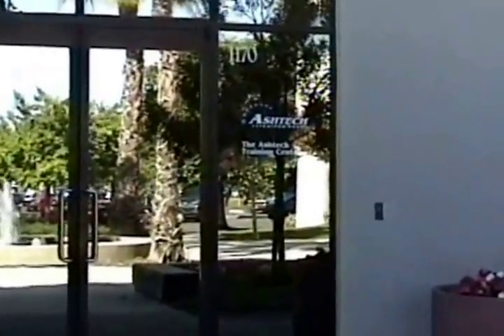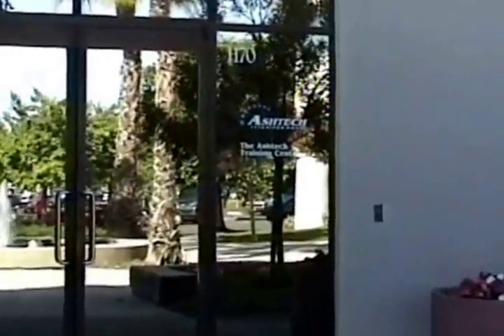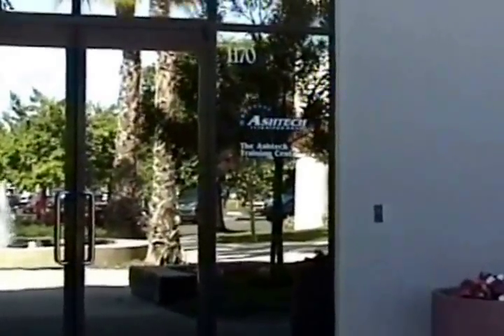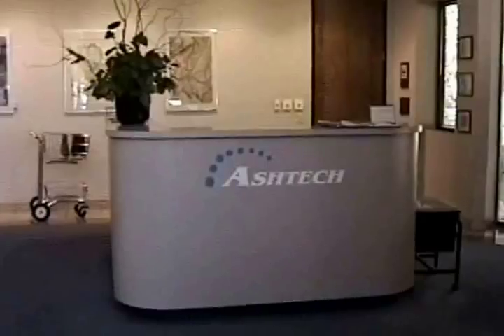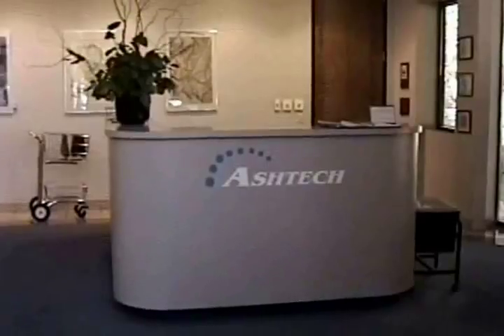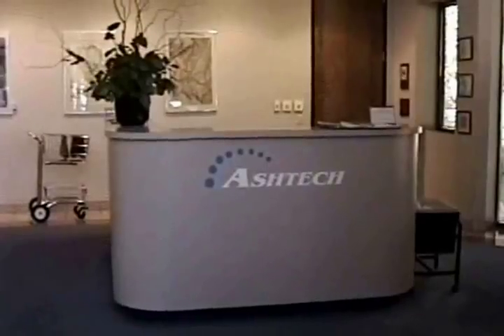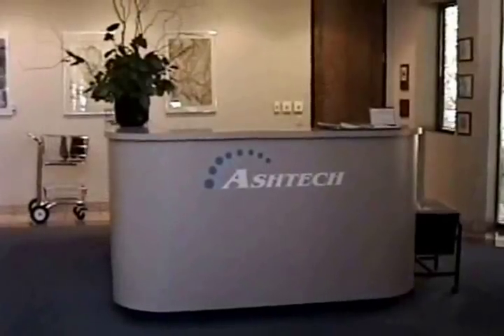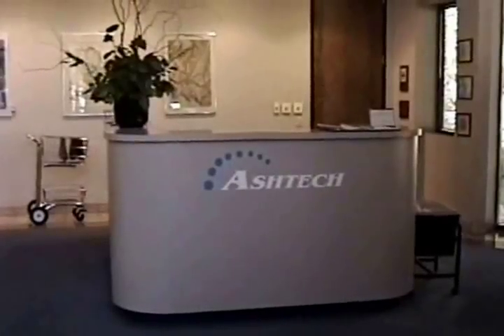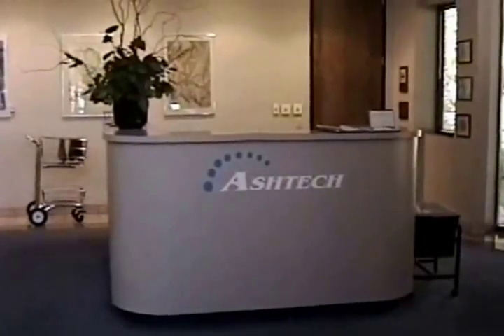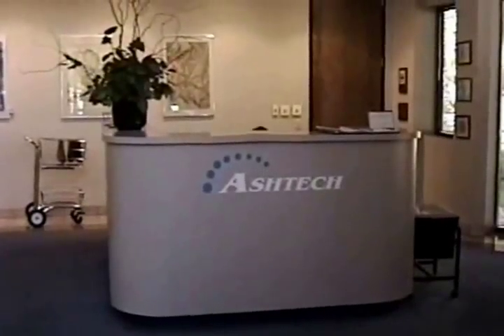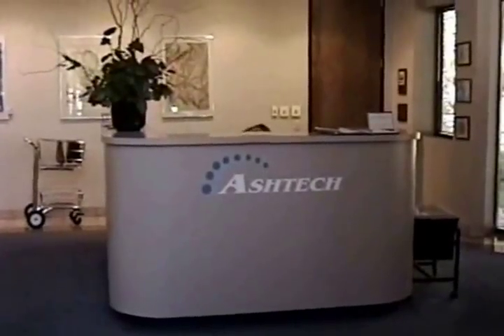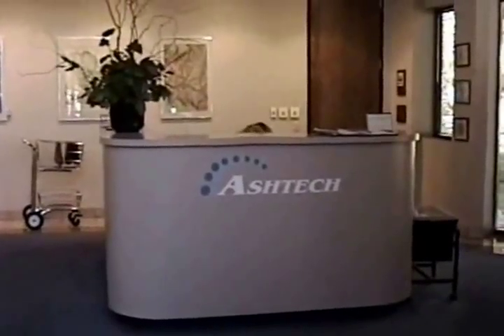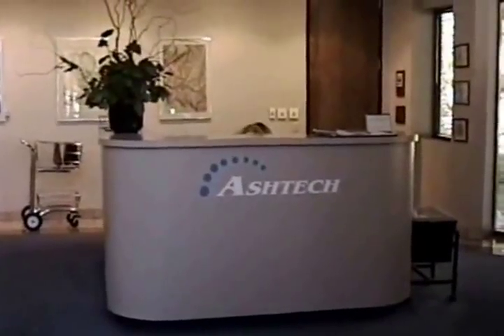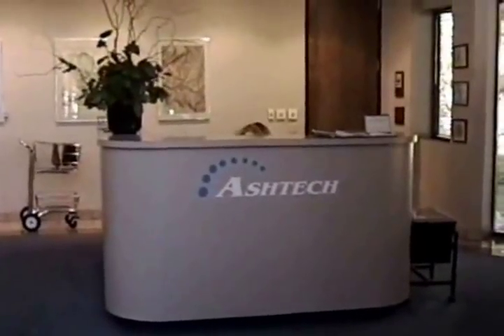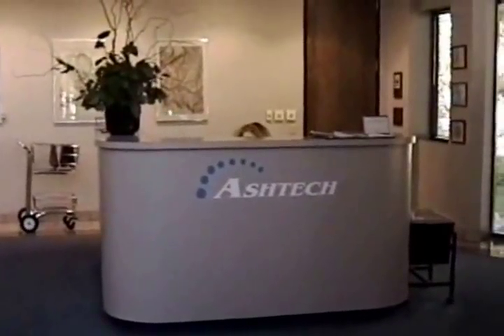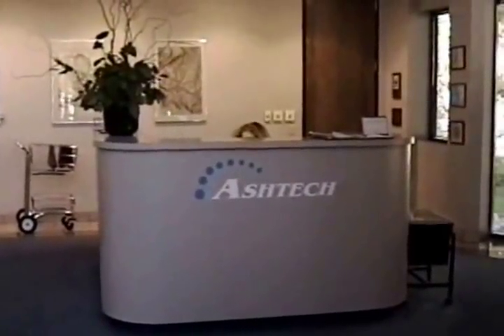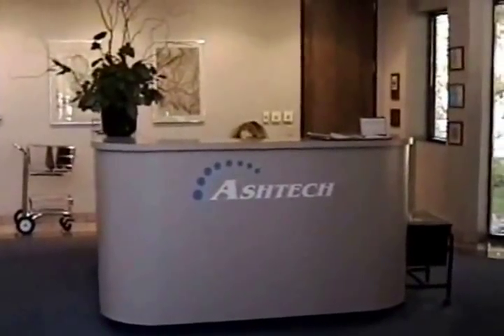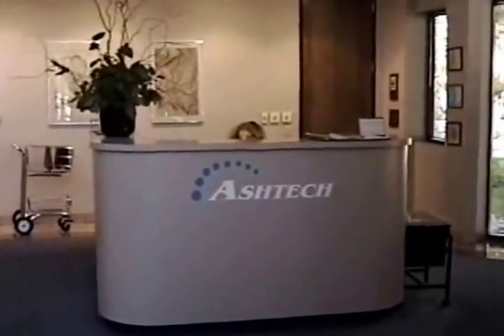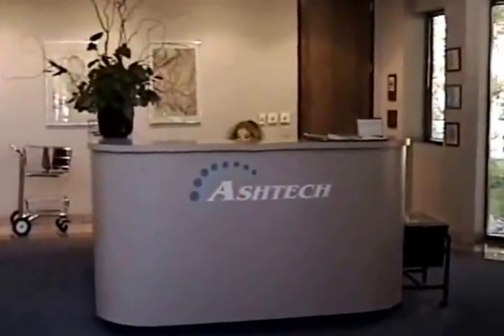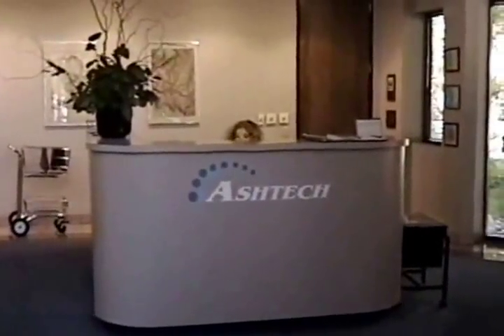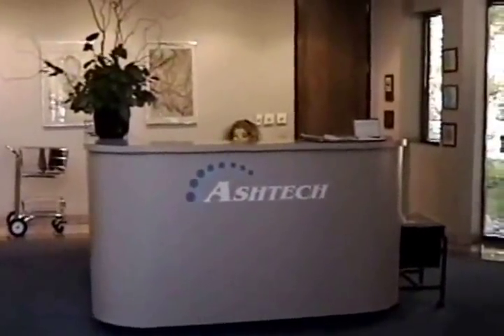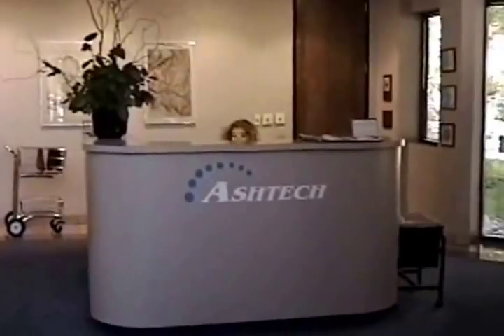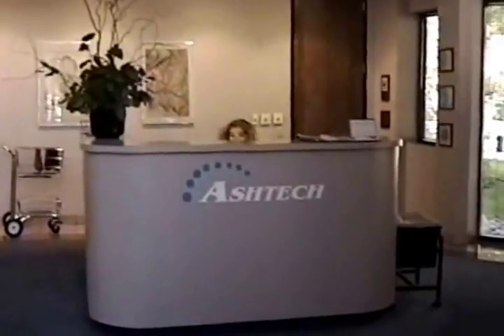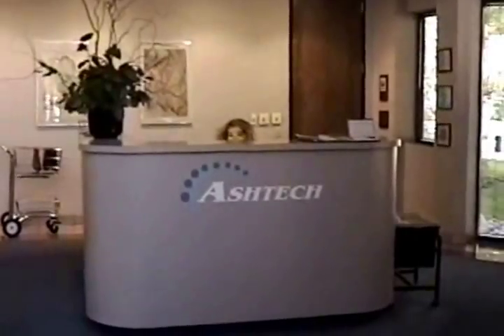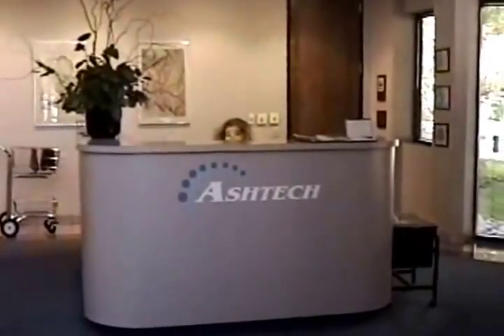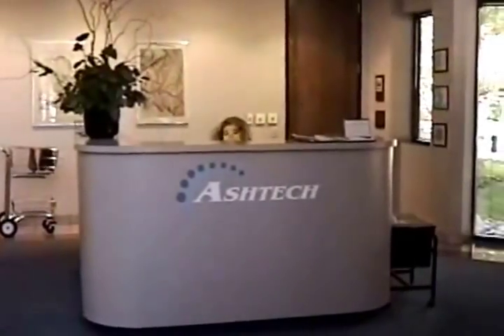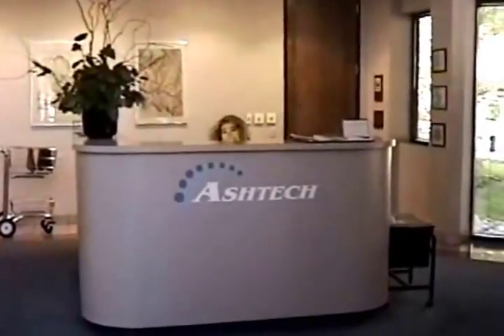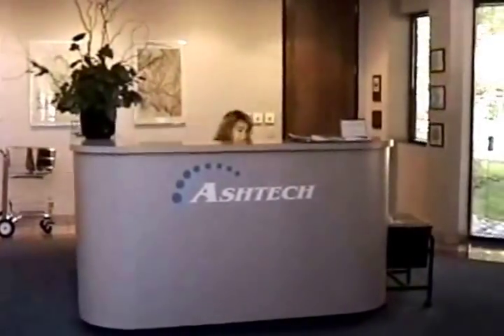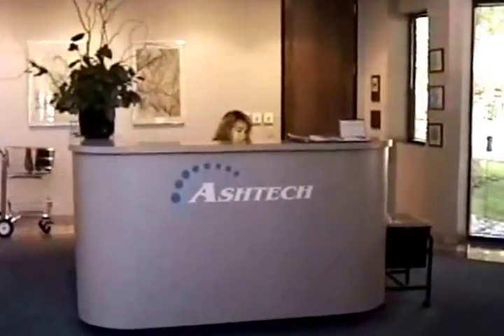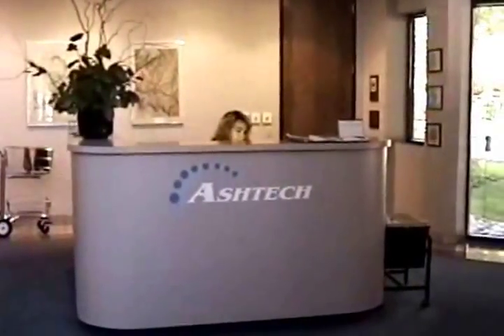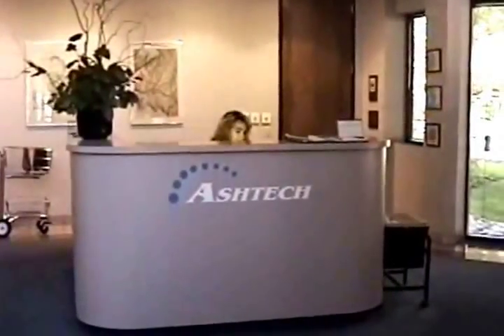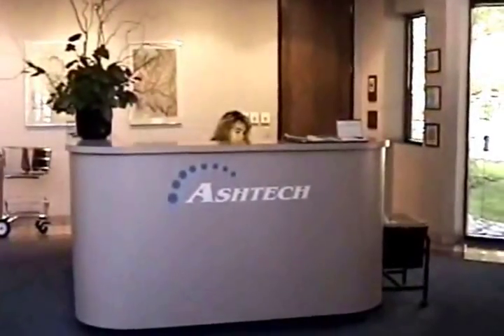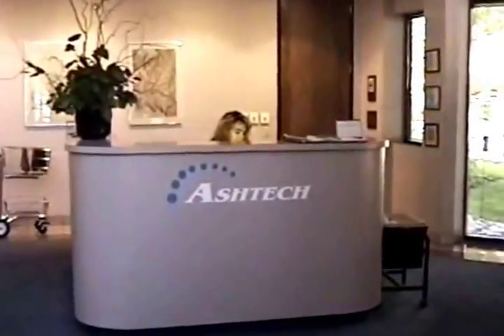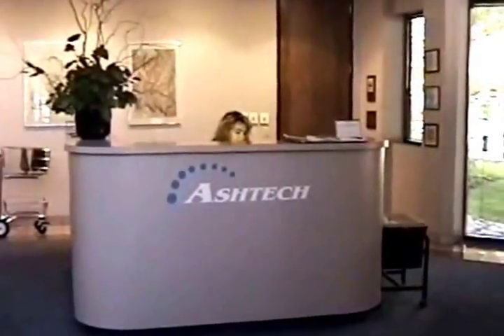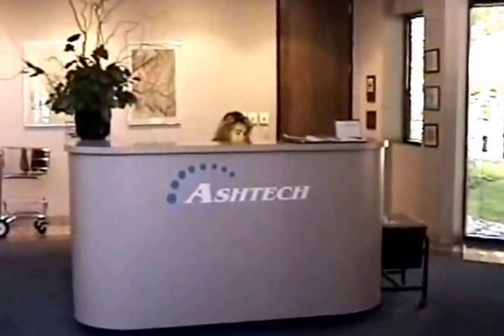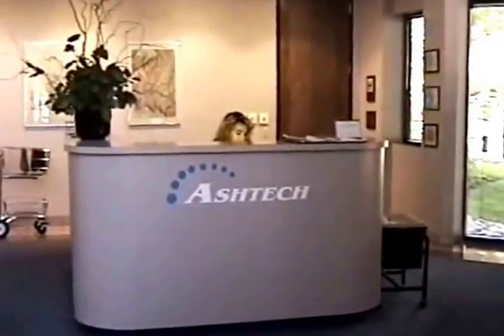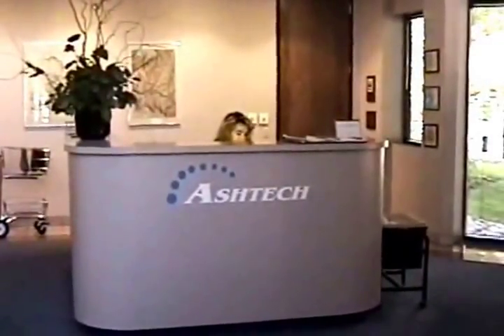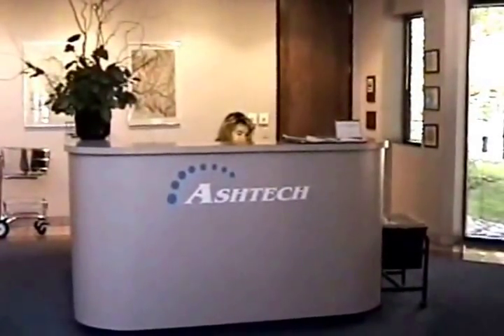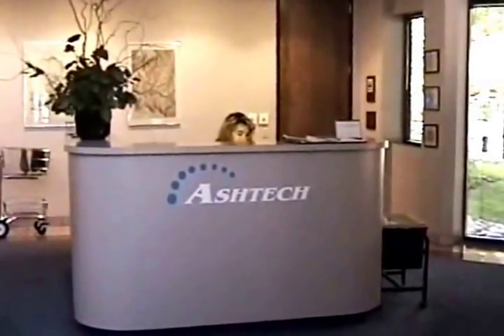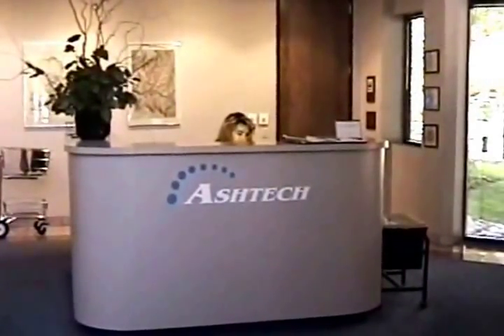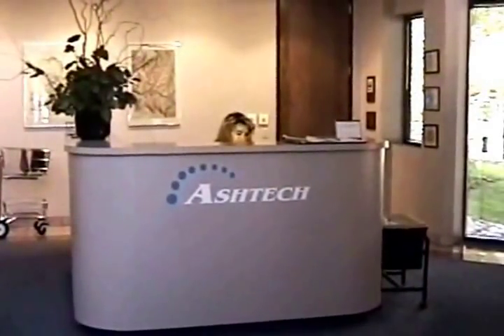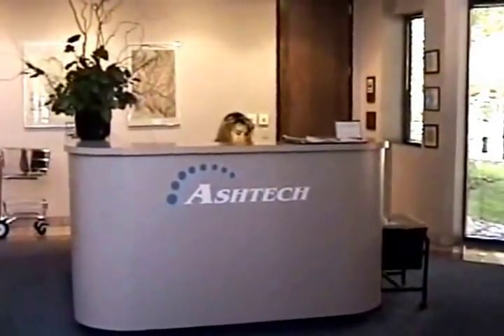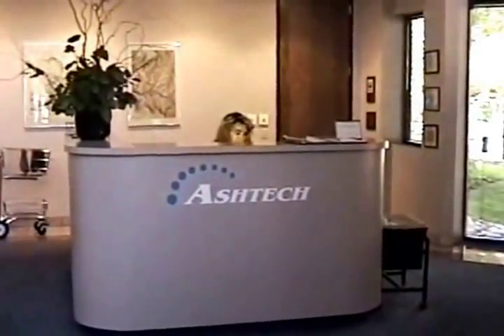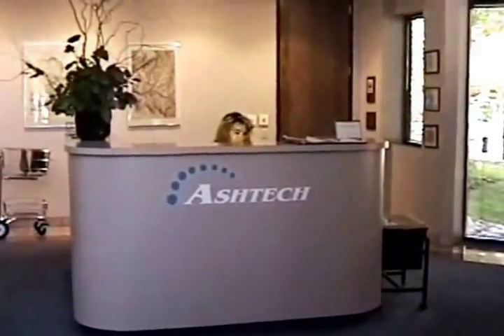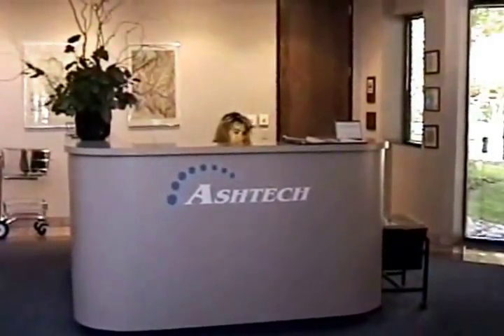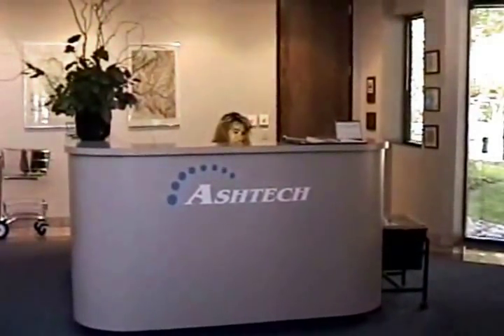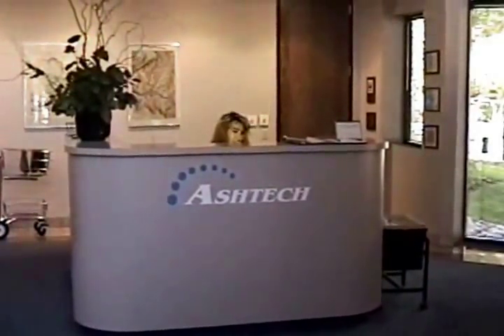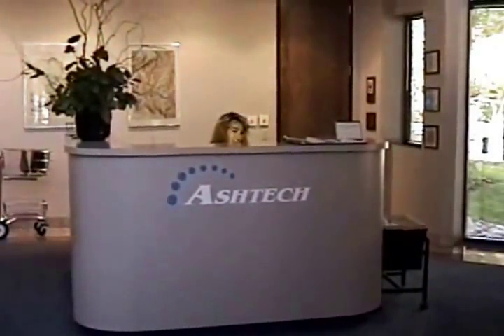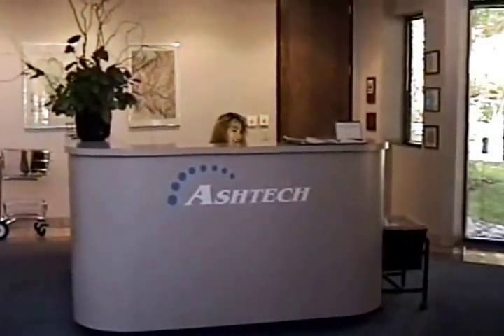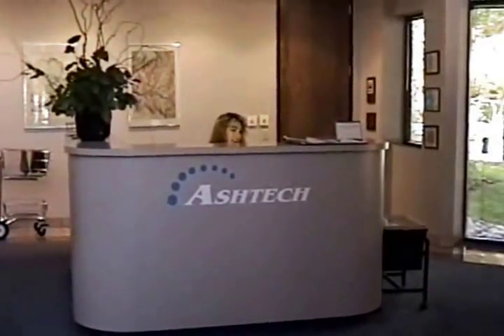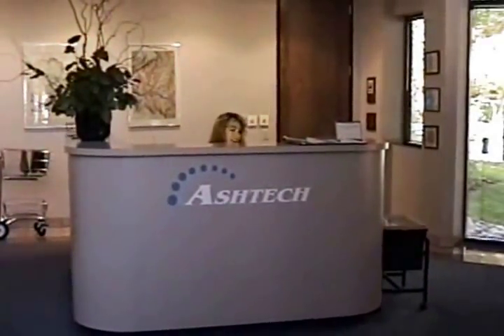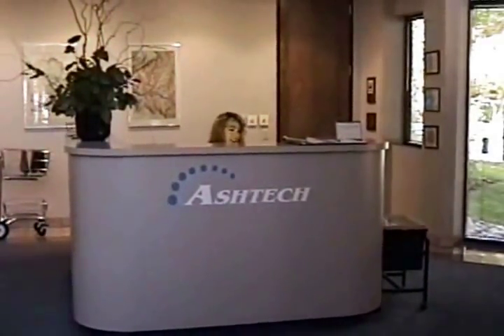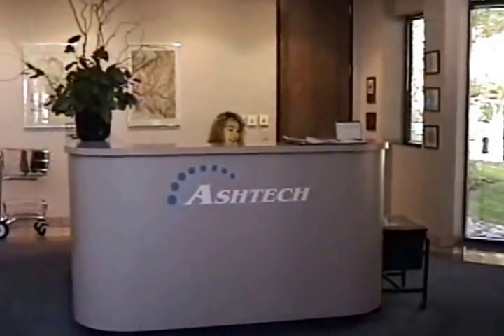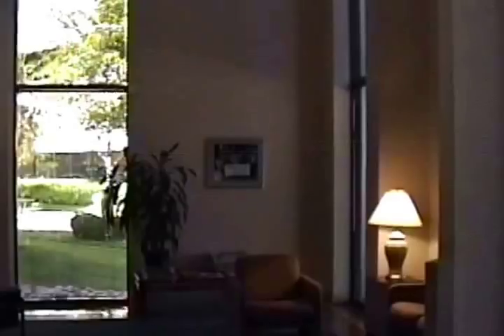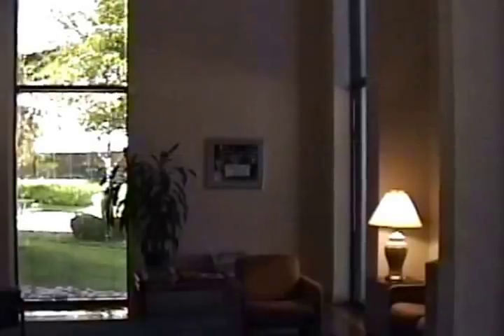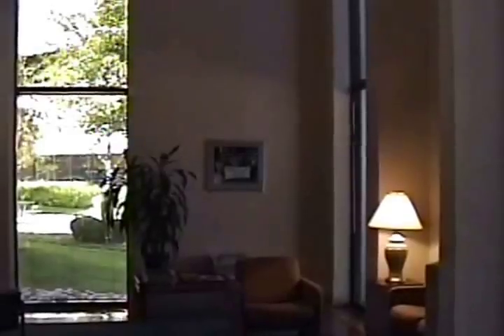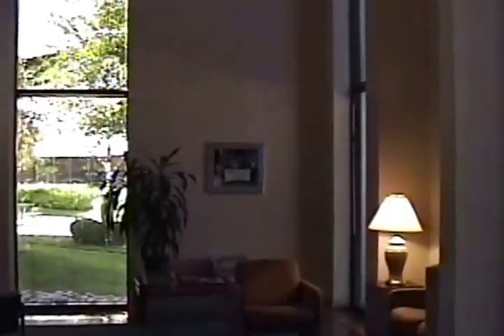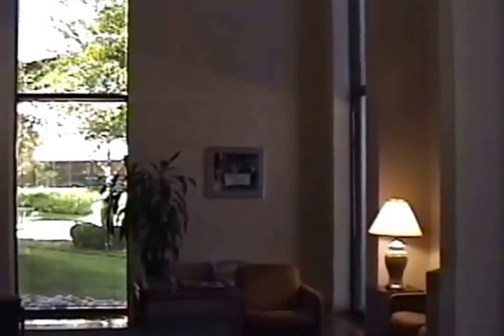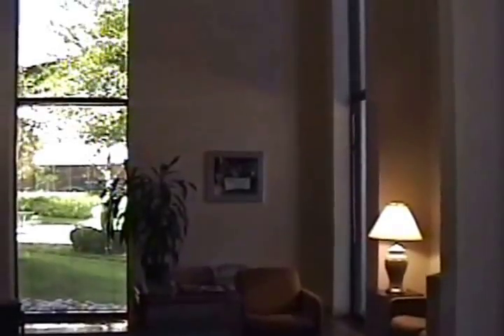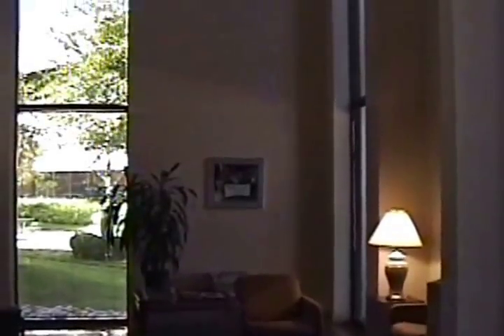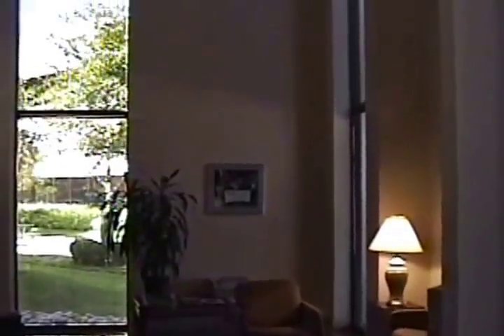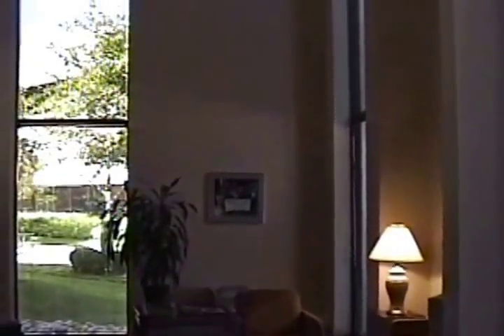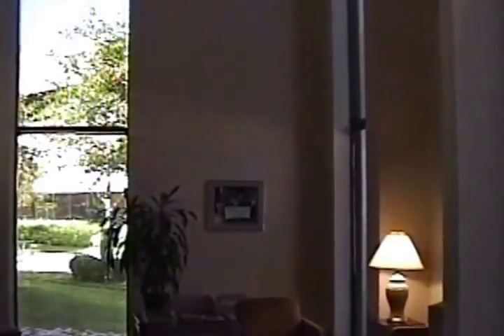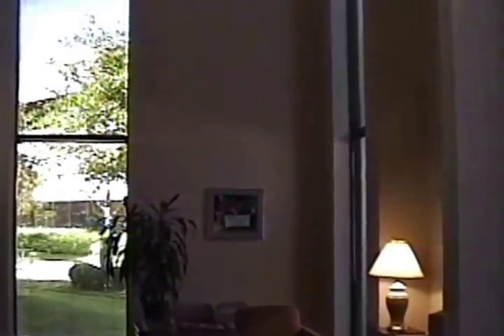Shari! This is Shari. Shari answers the phone and greets everyone in the lobby of the building.